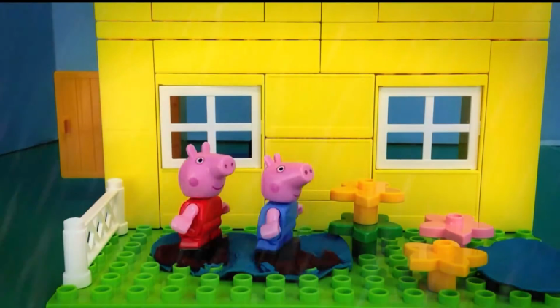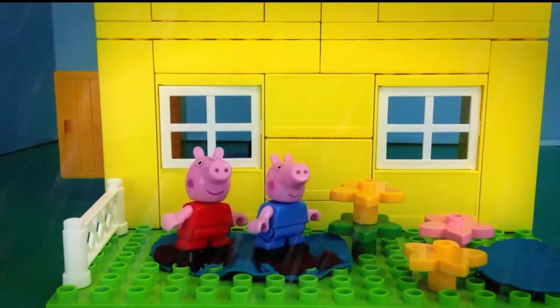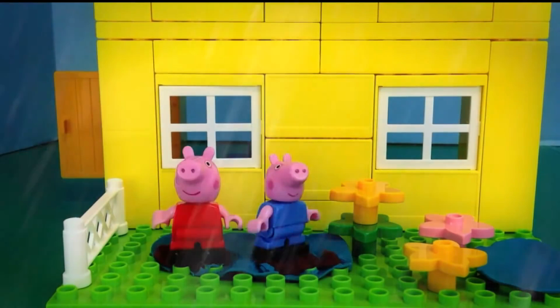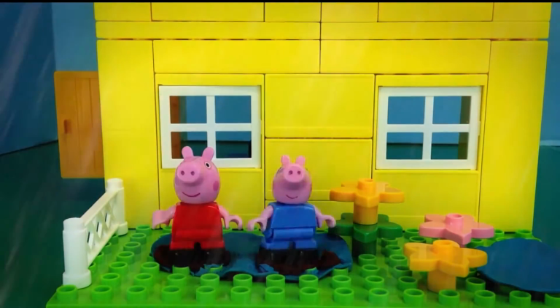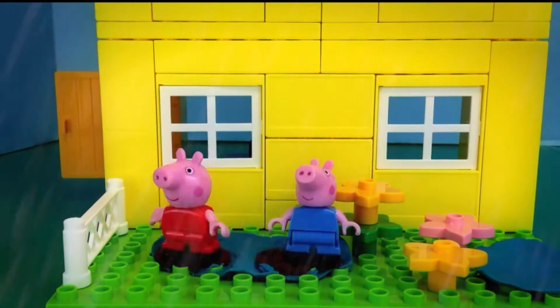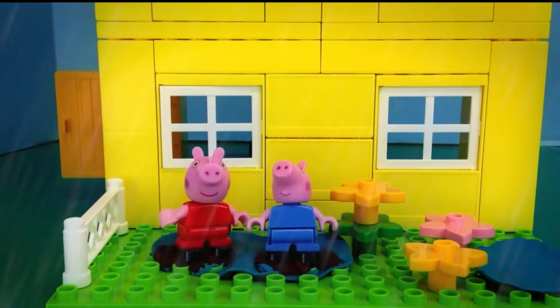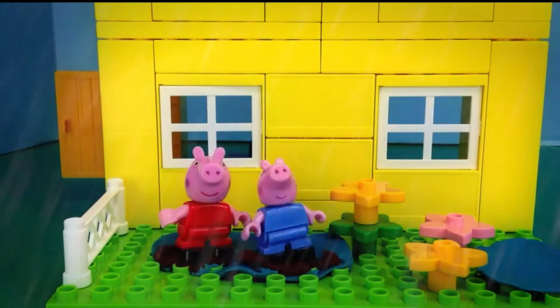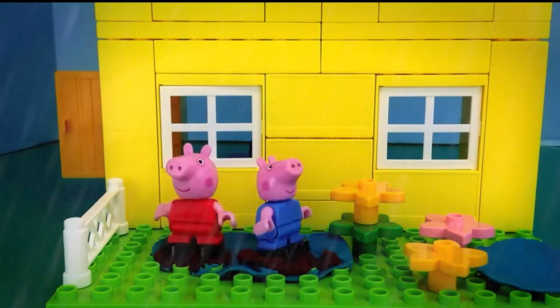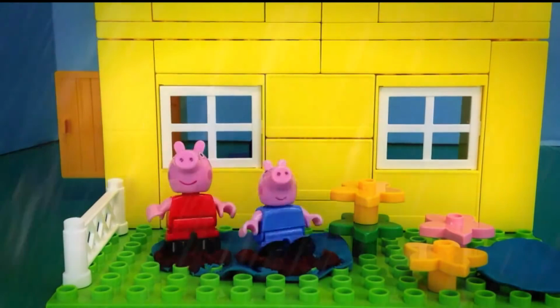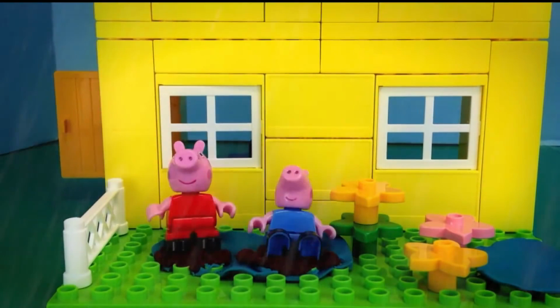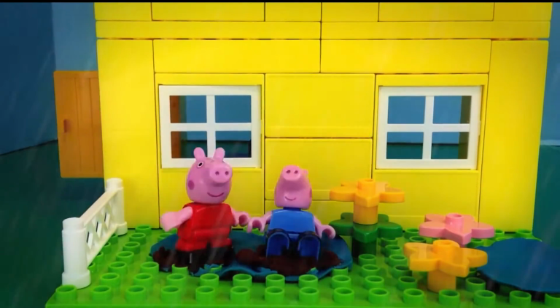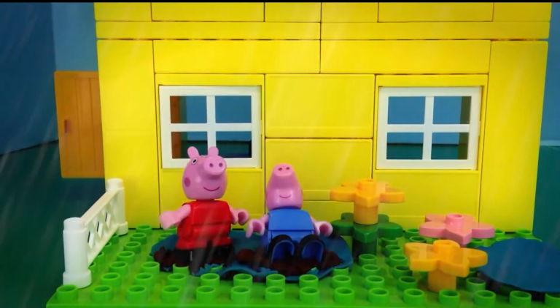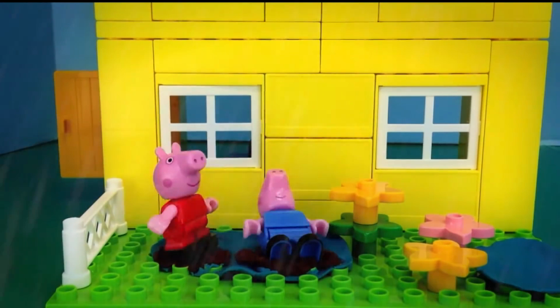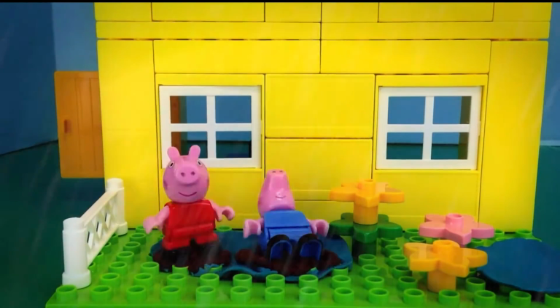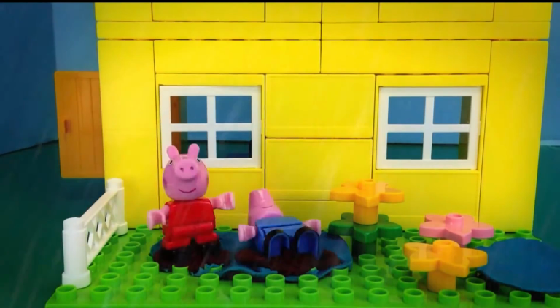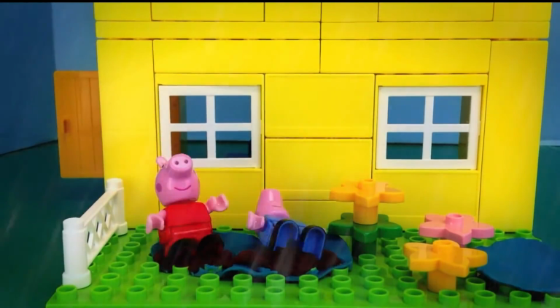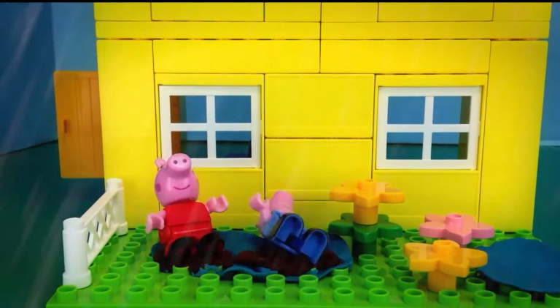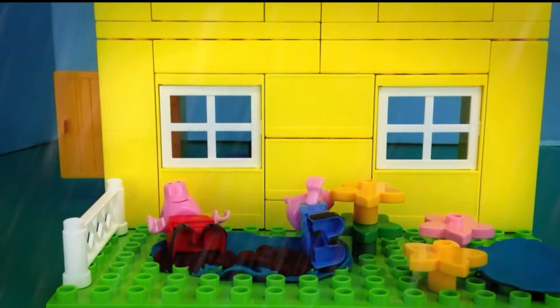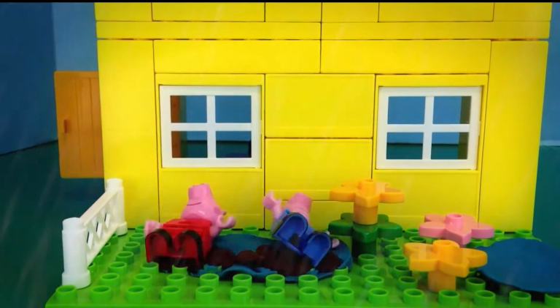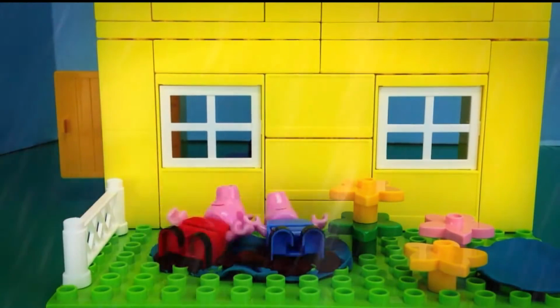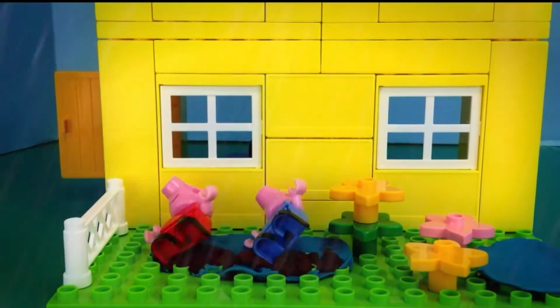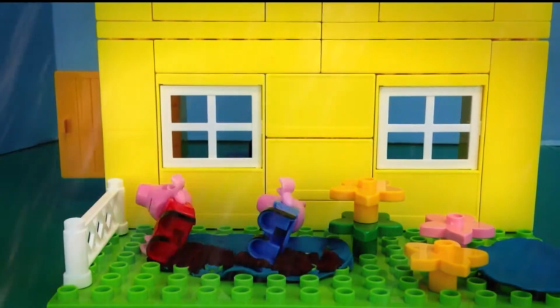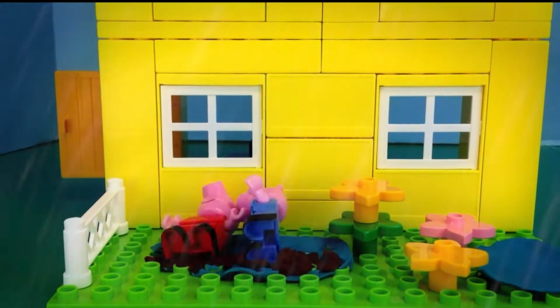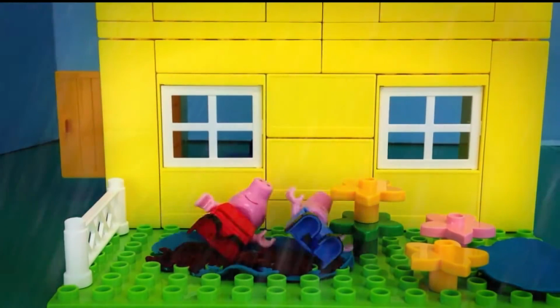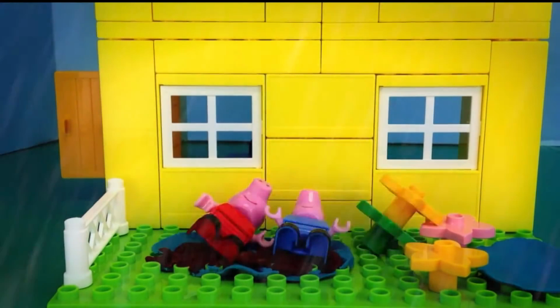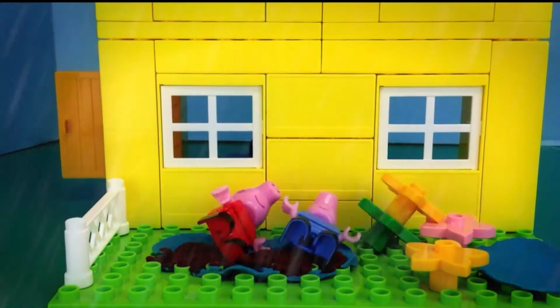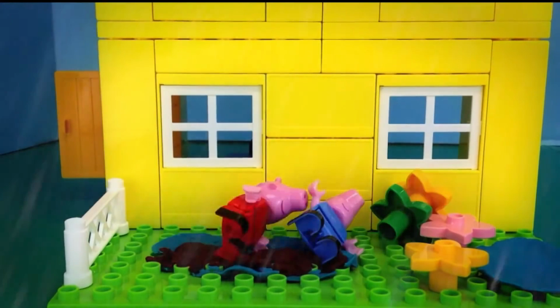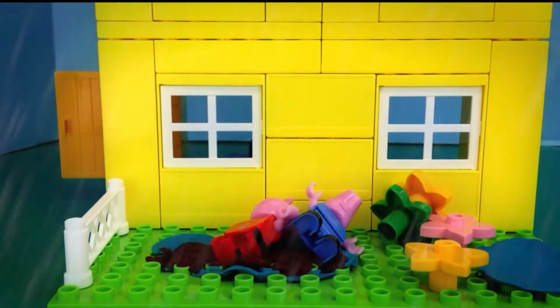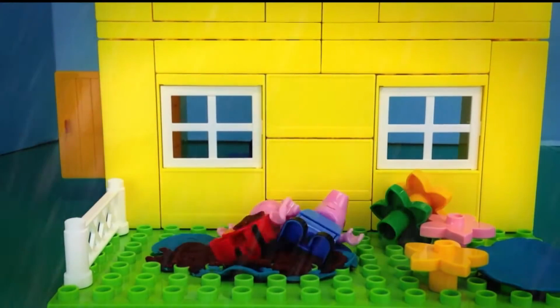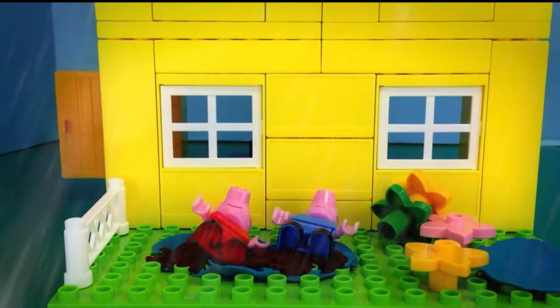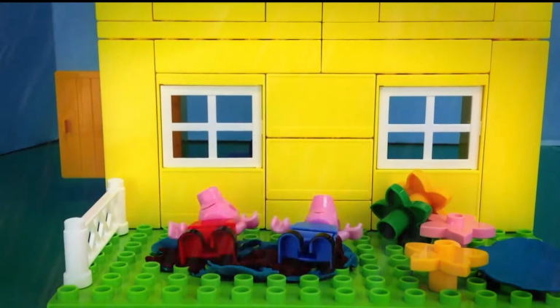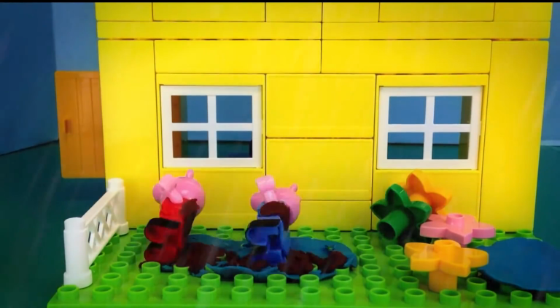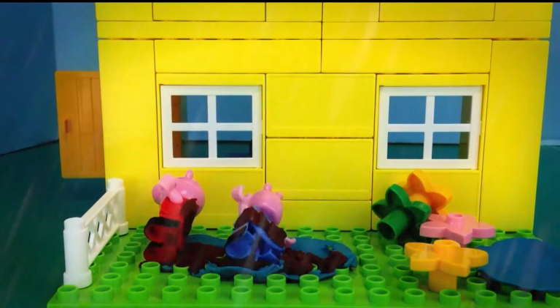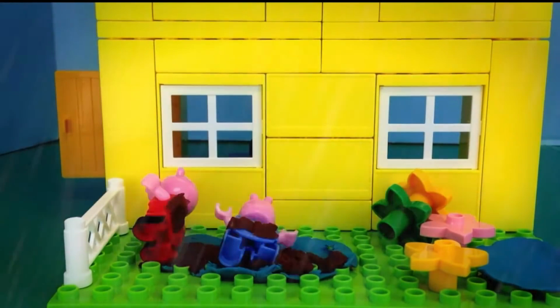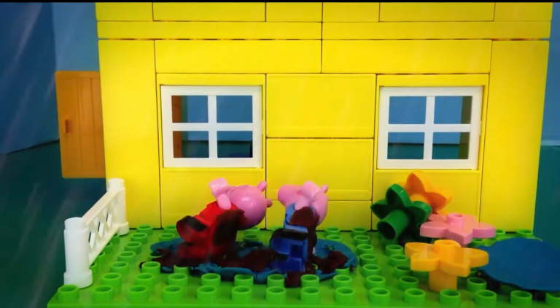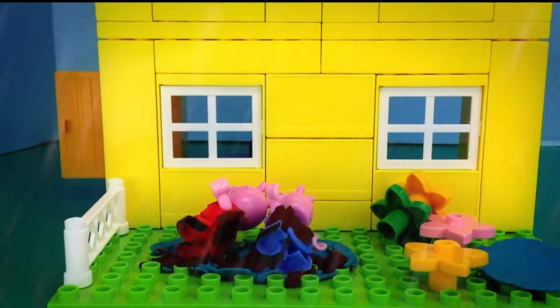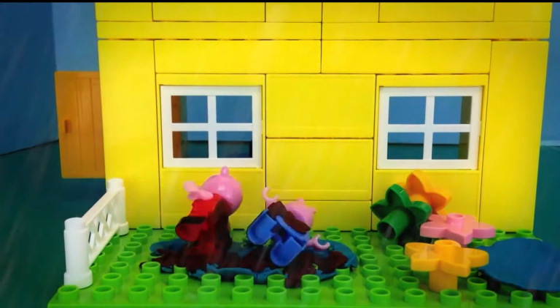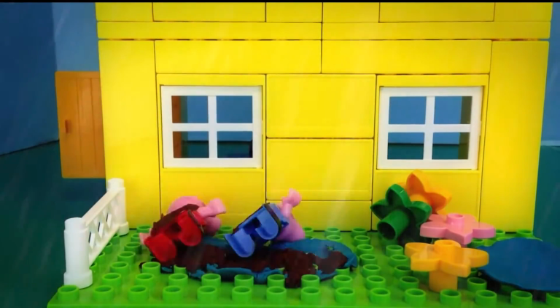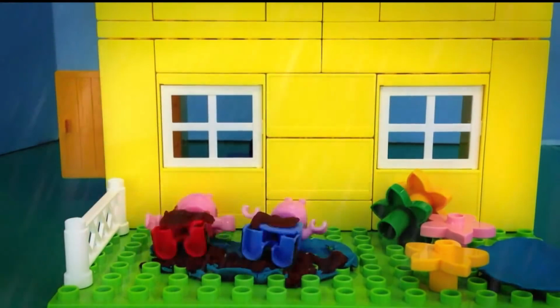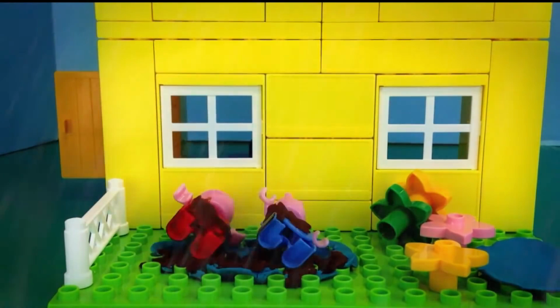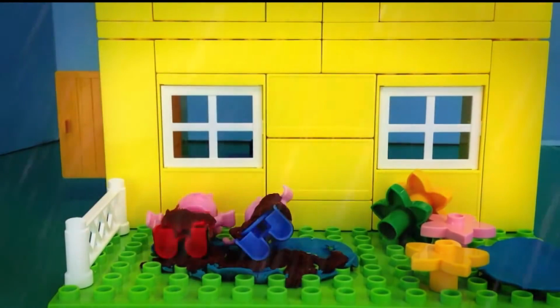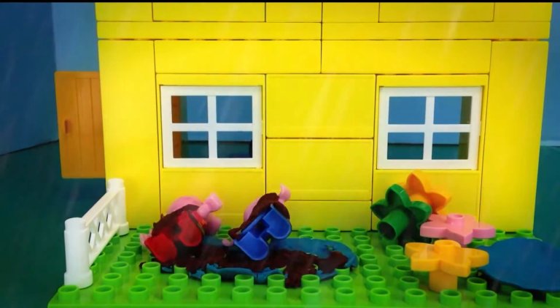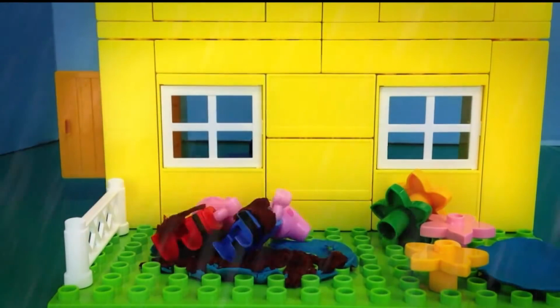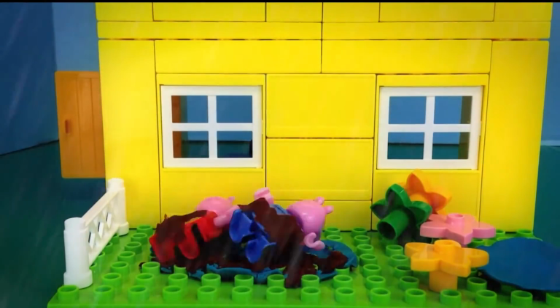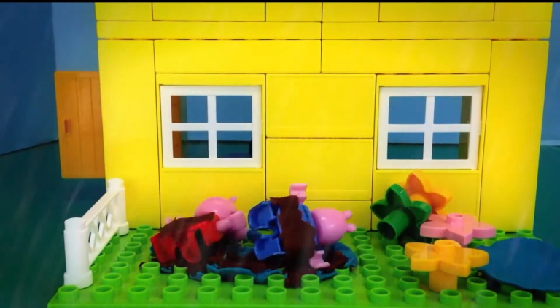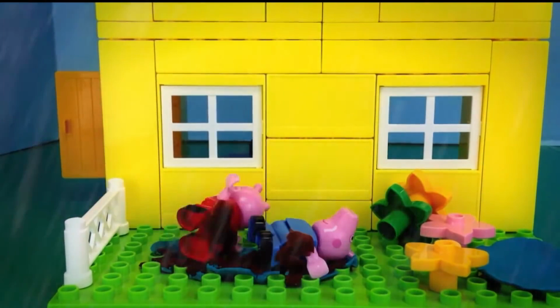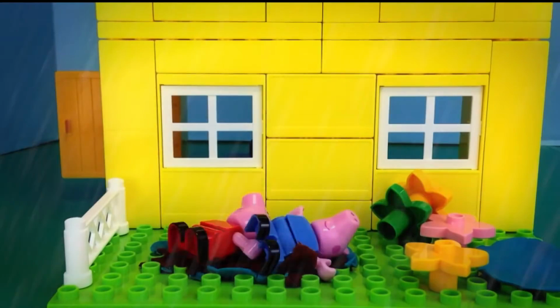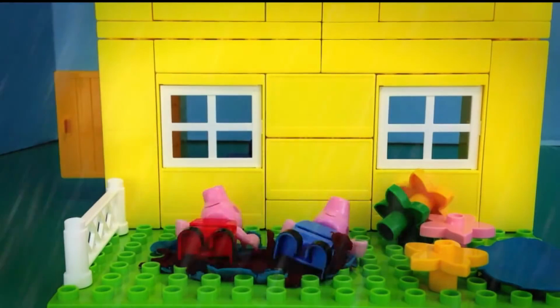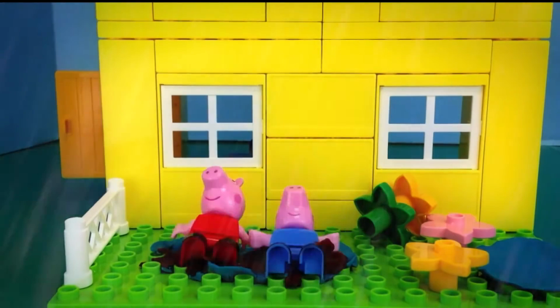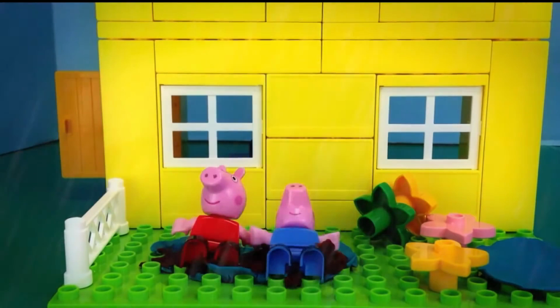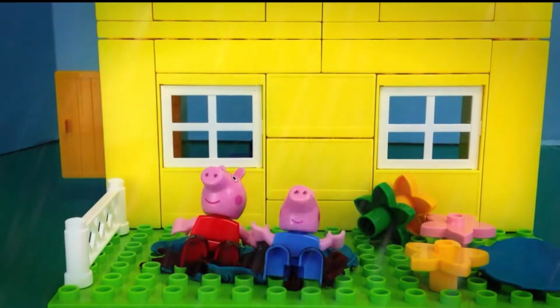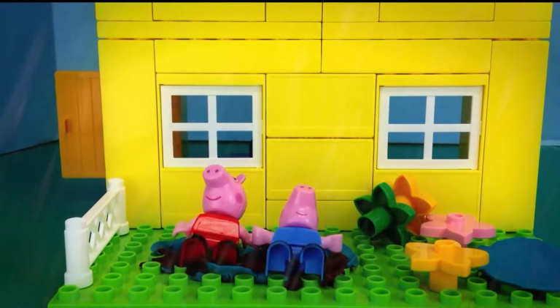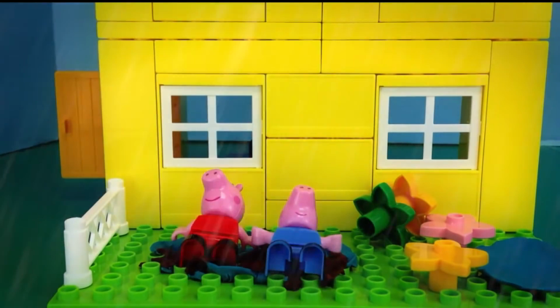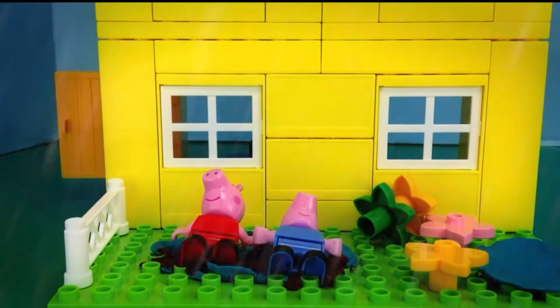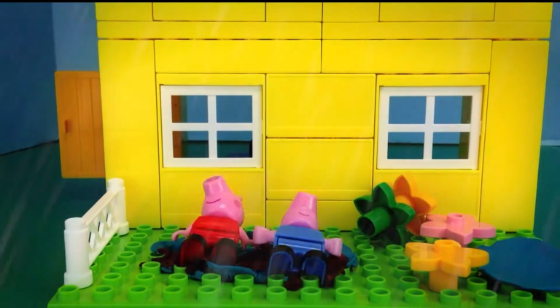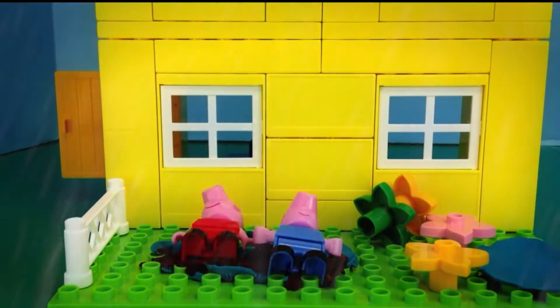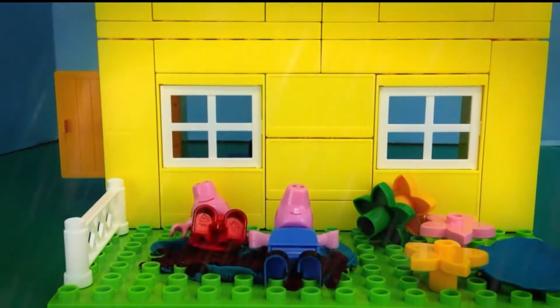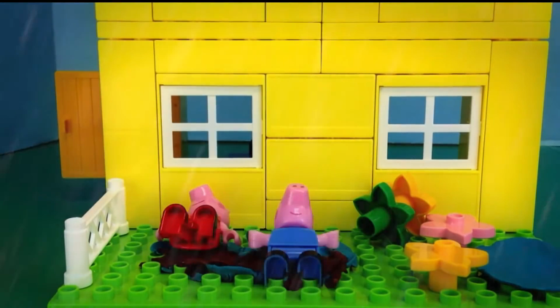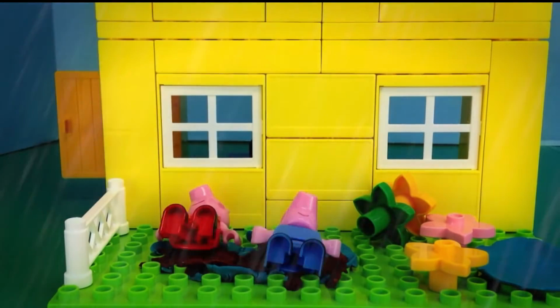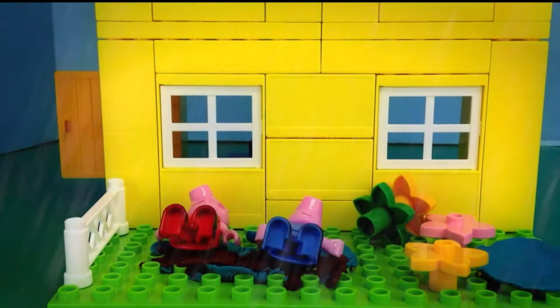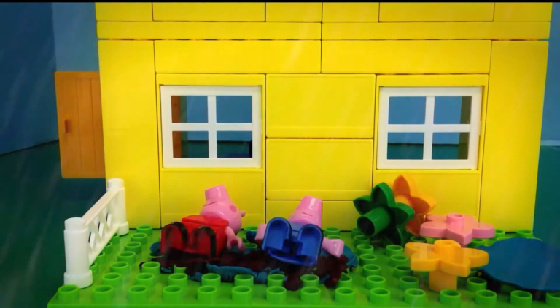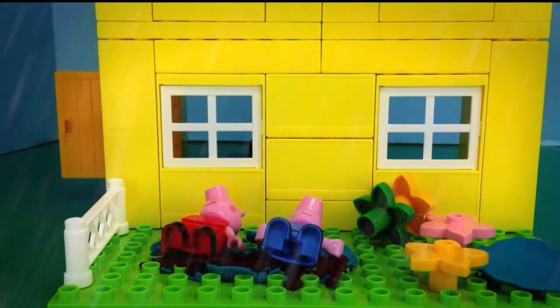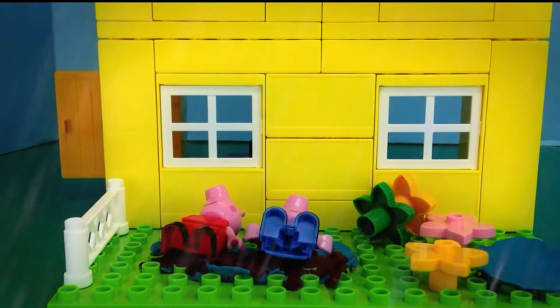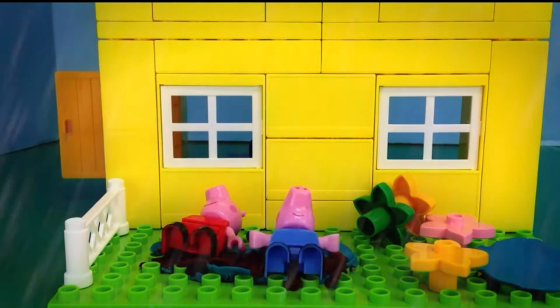Oh yay, here comes the mud, the best part. I love it, I love it. I miss it so much.